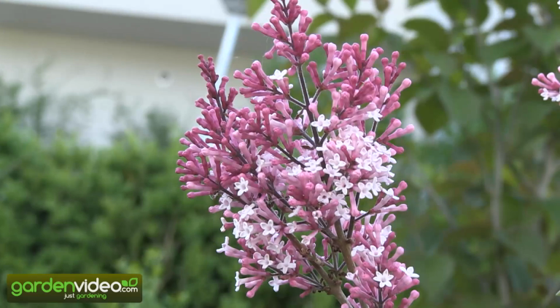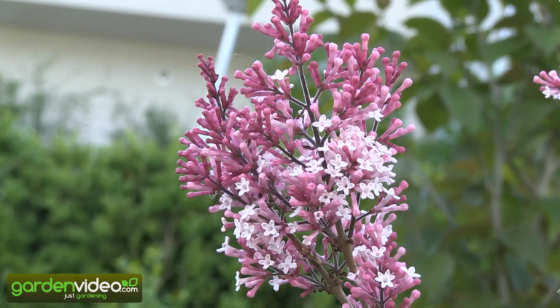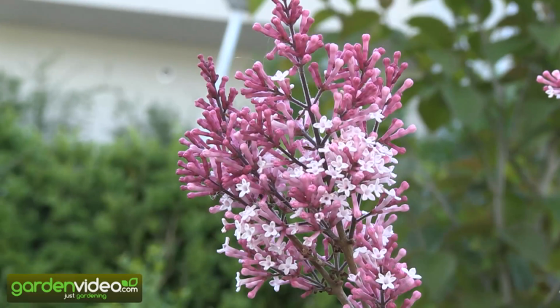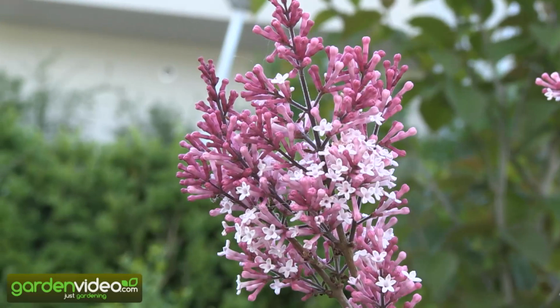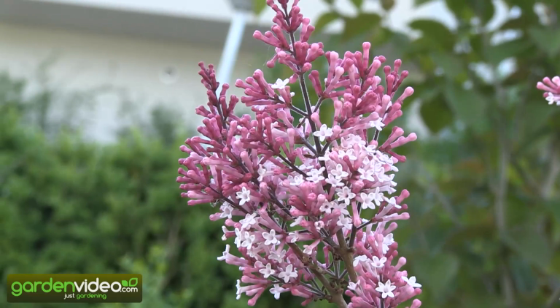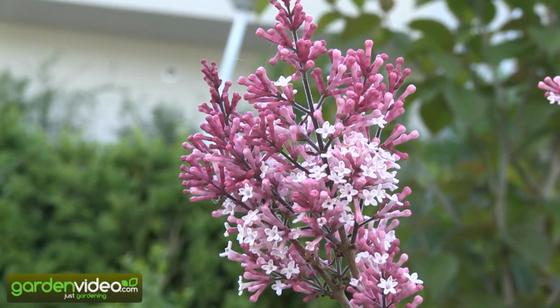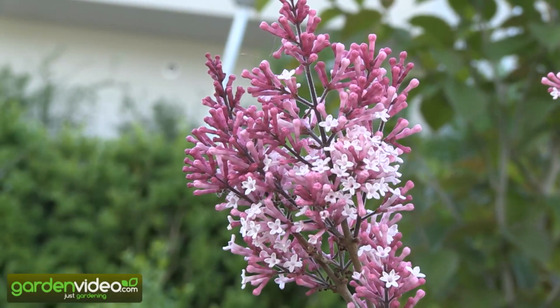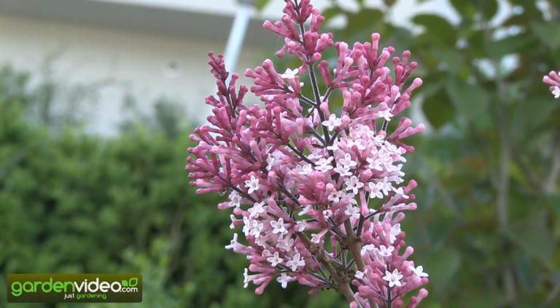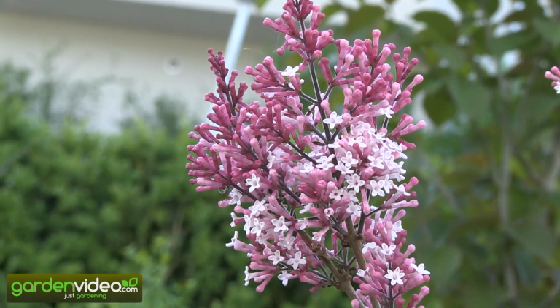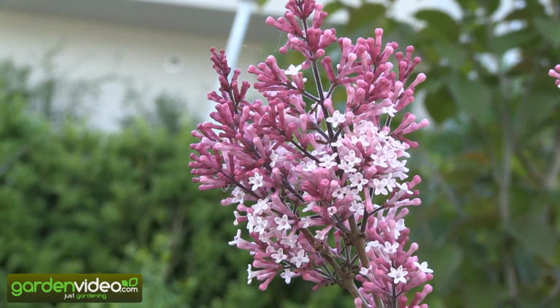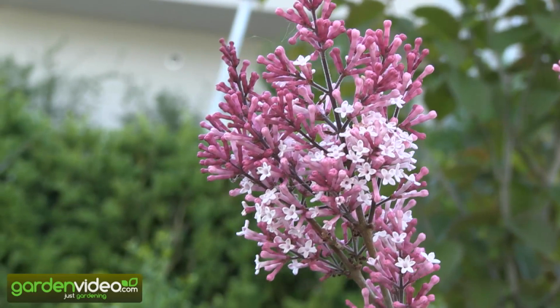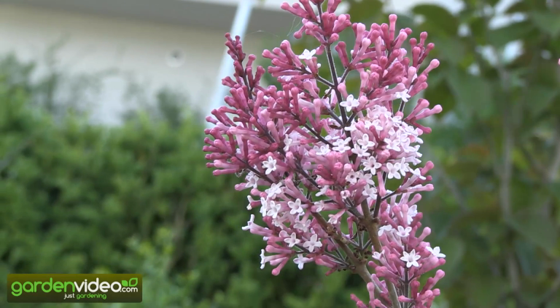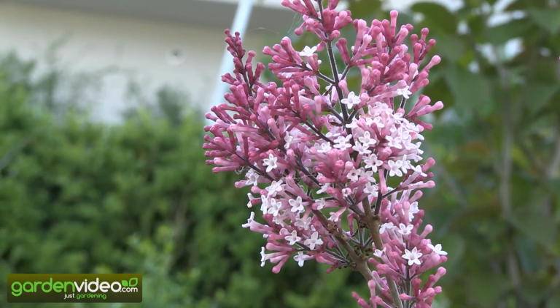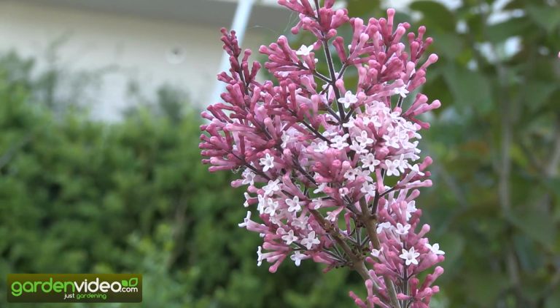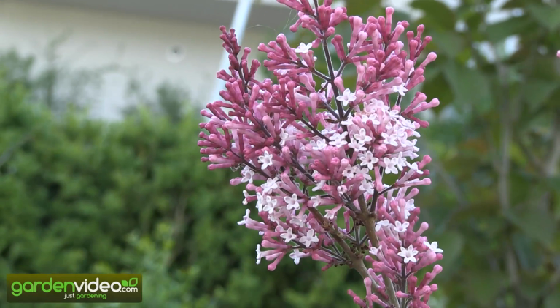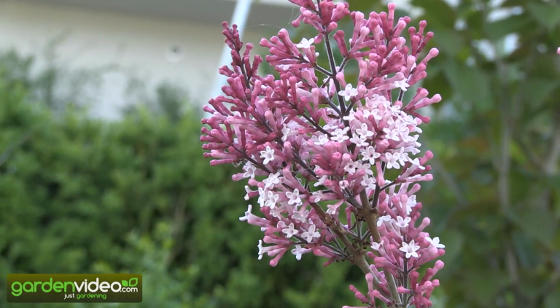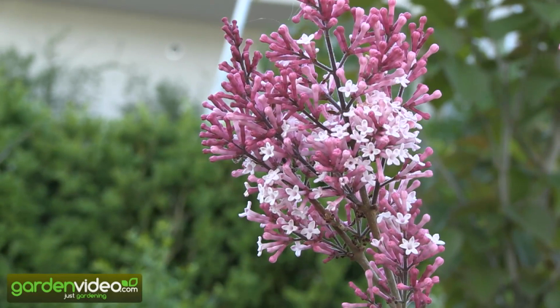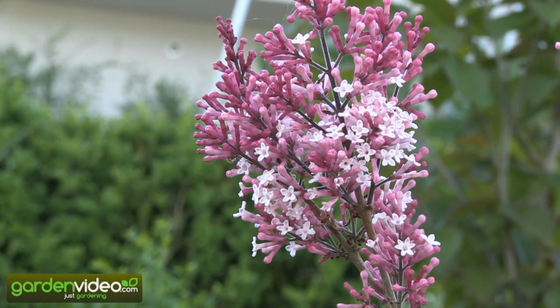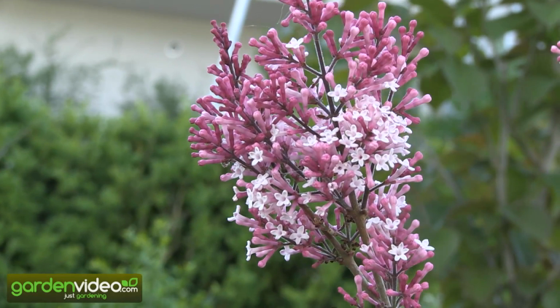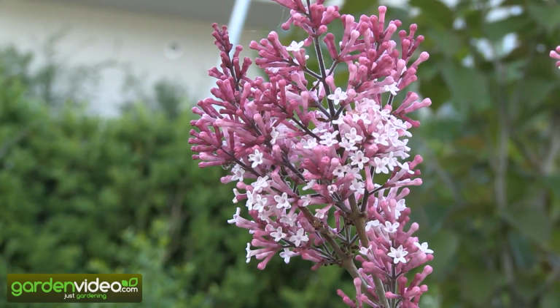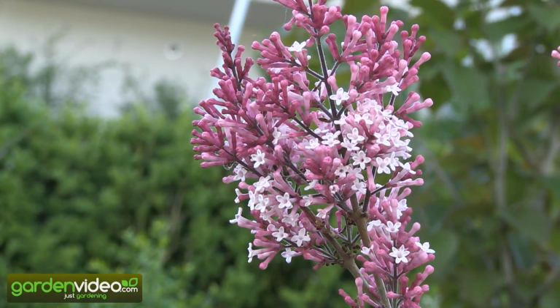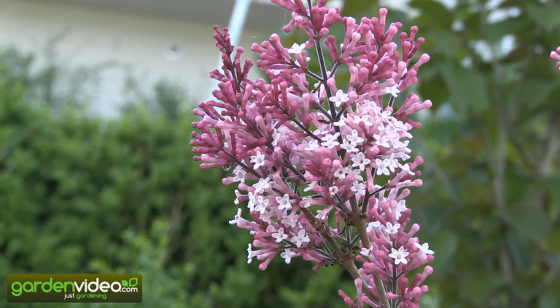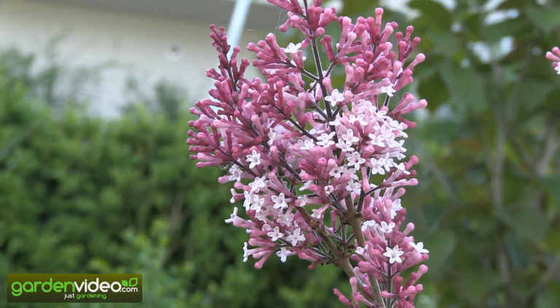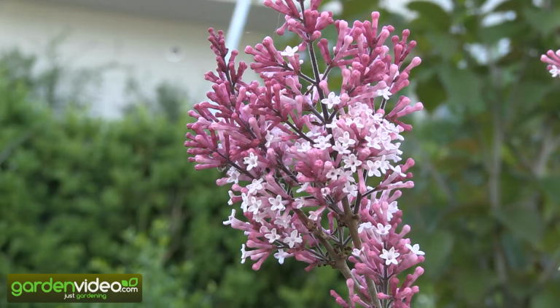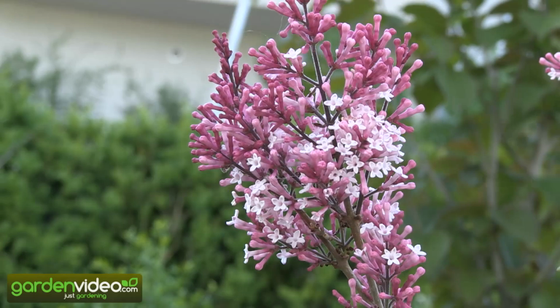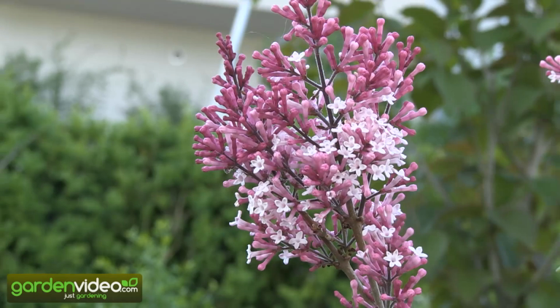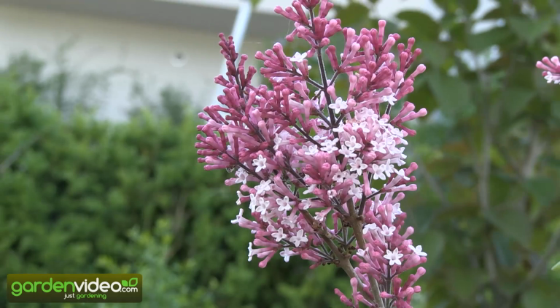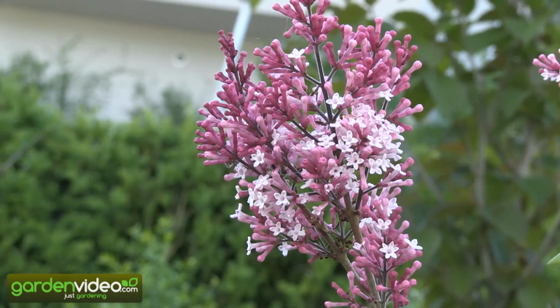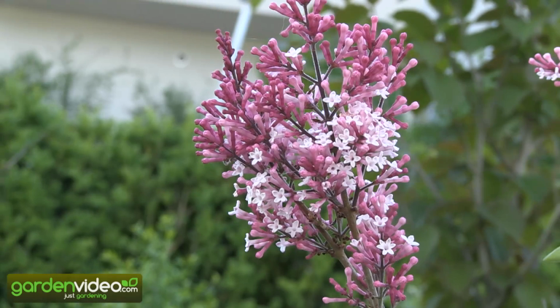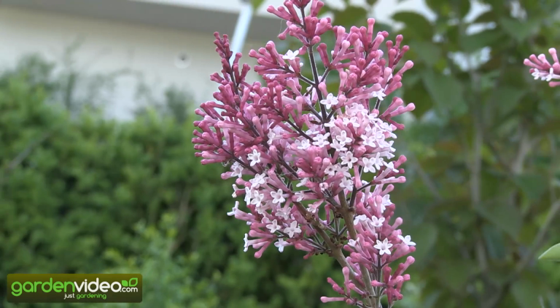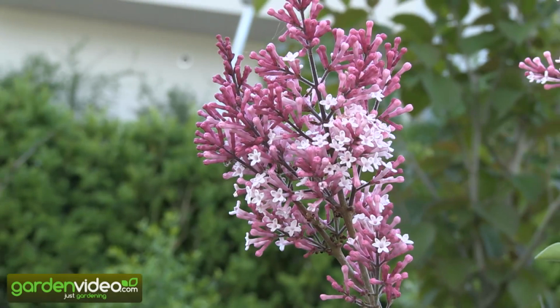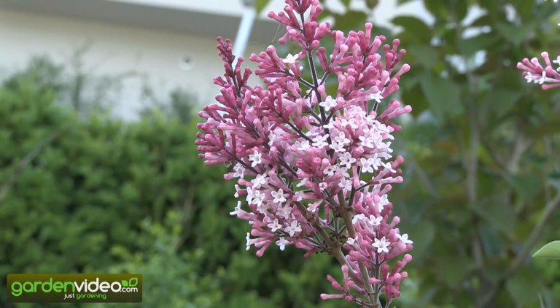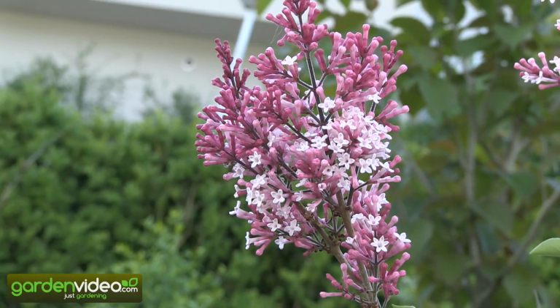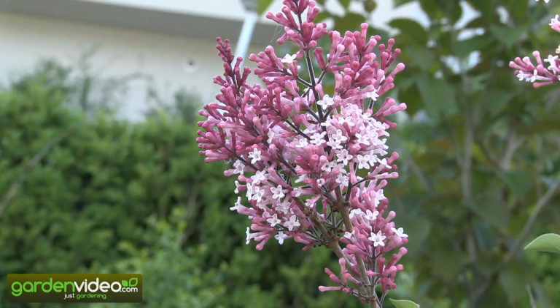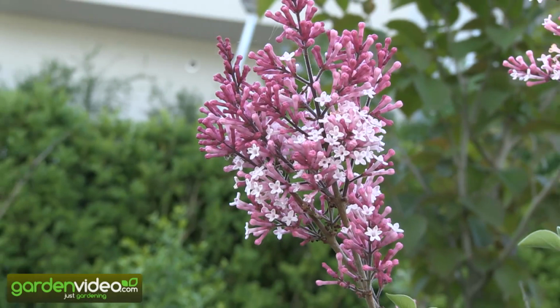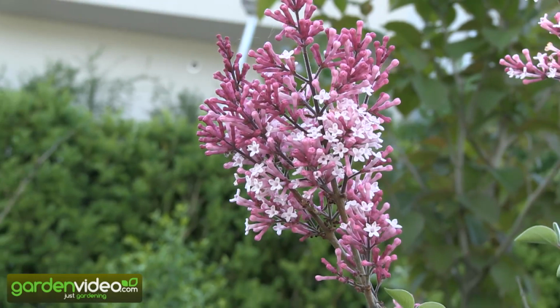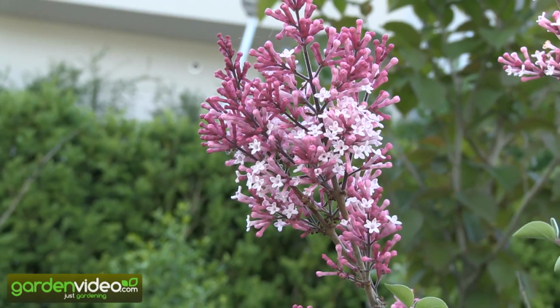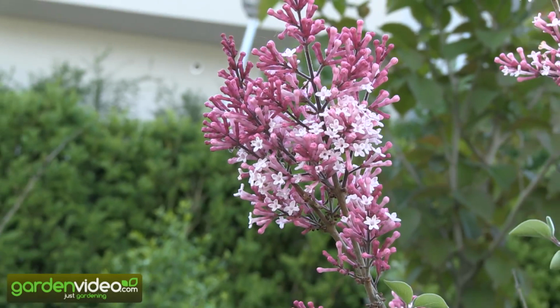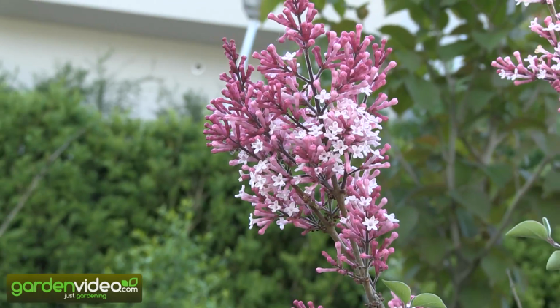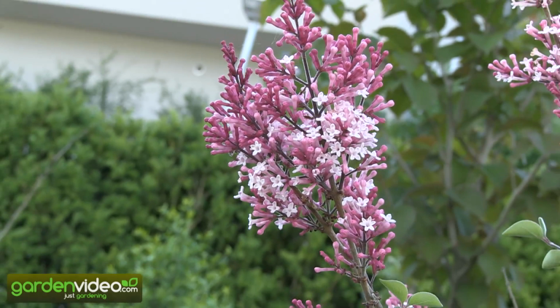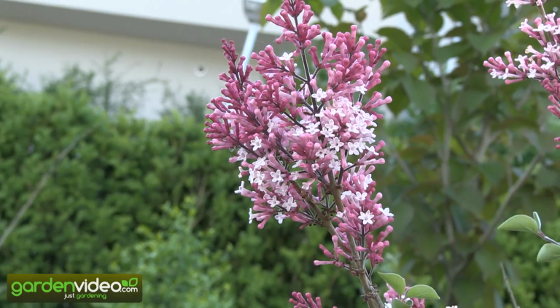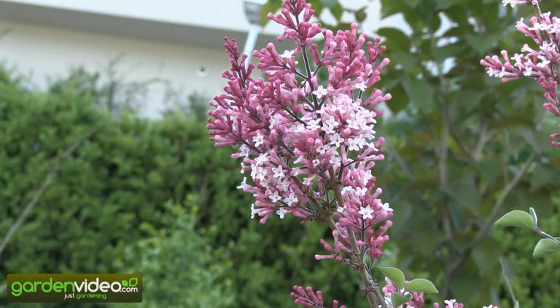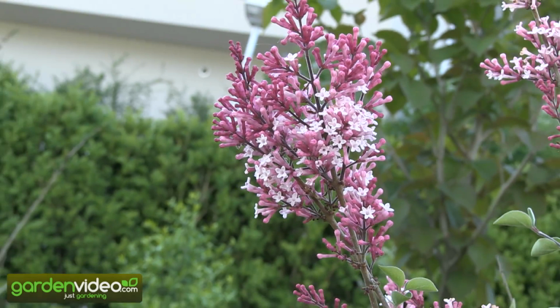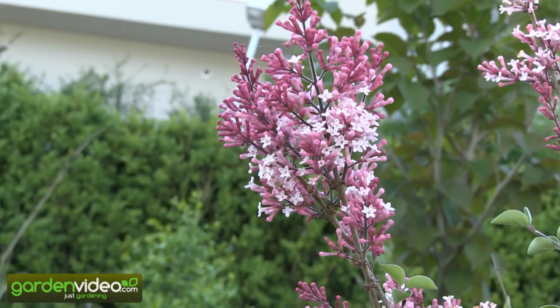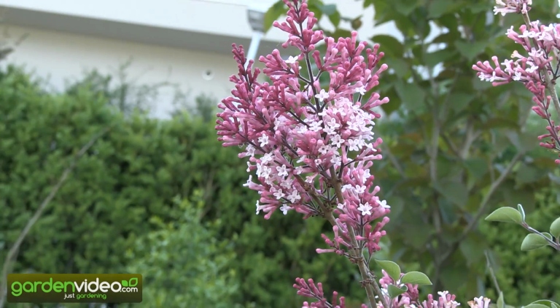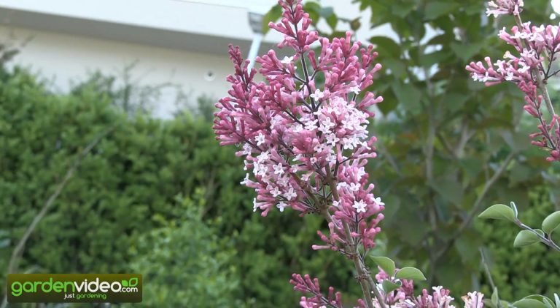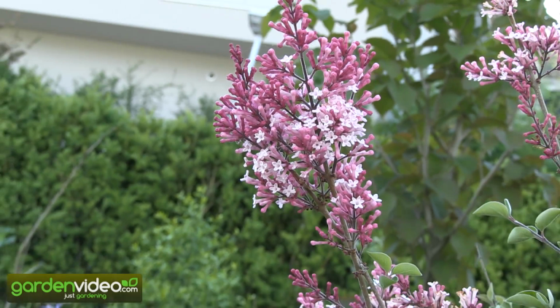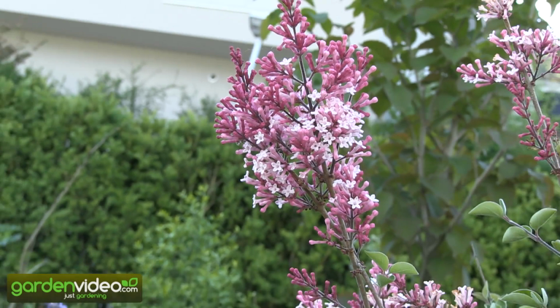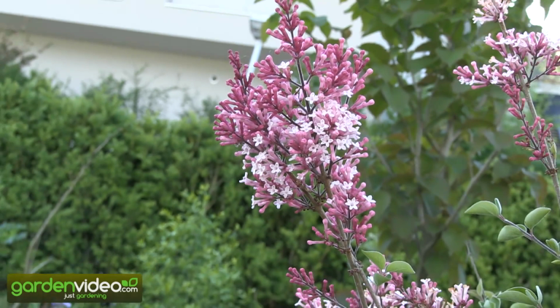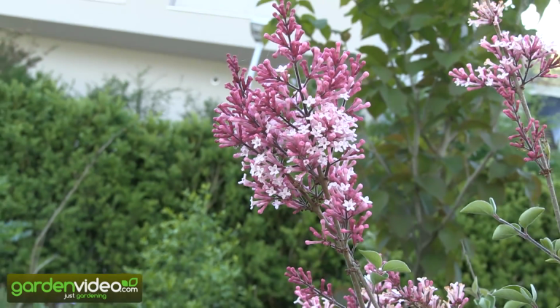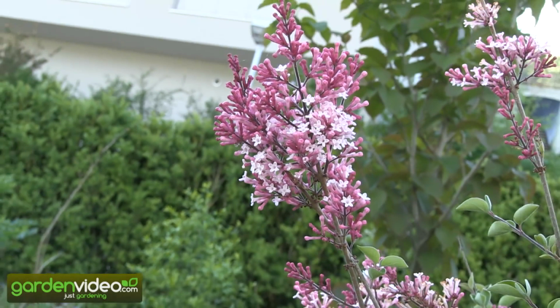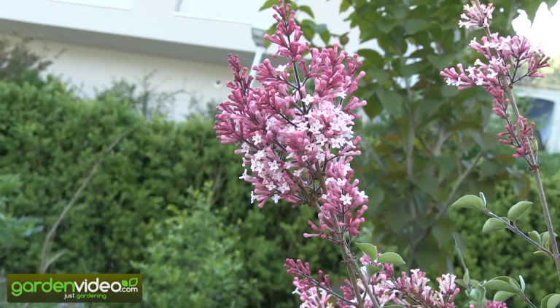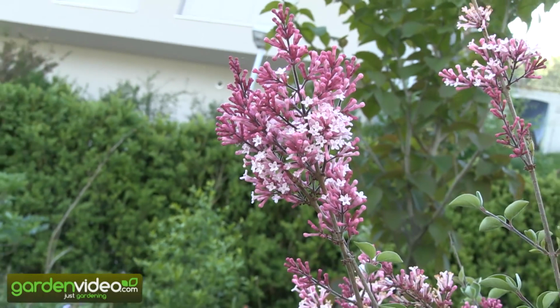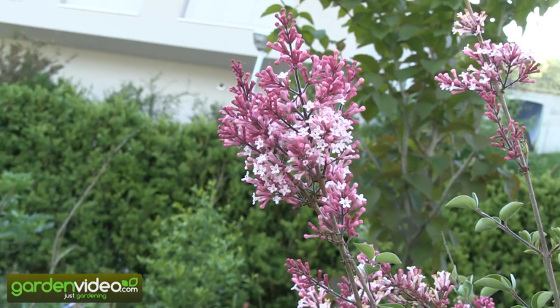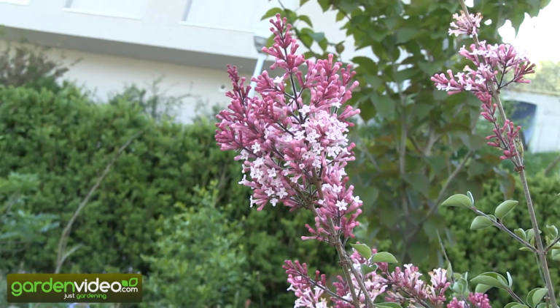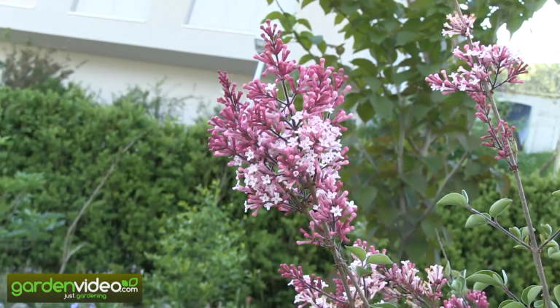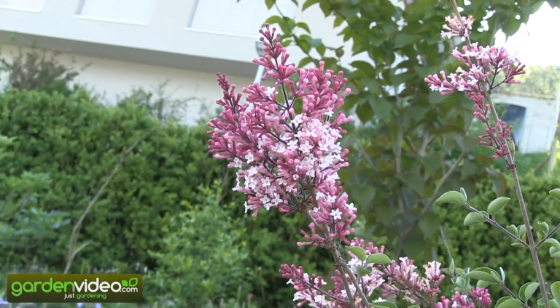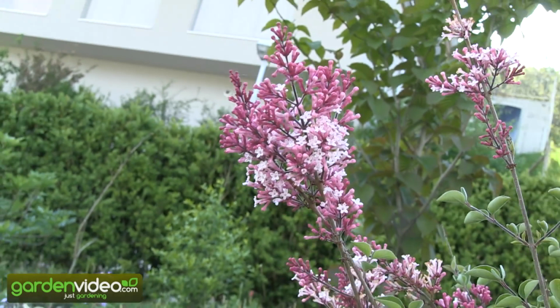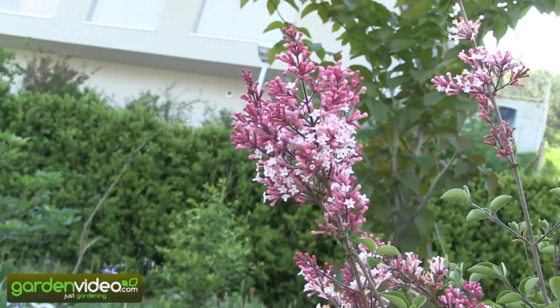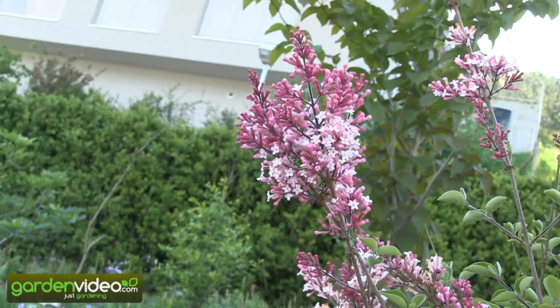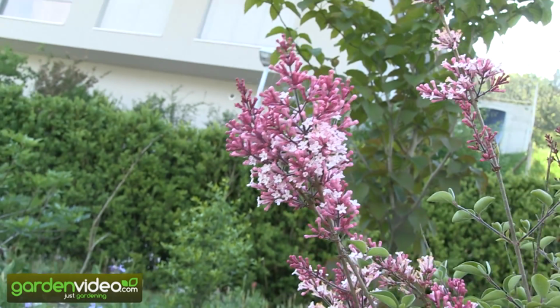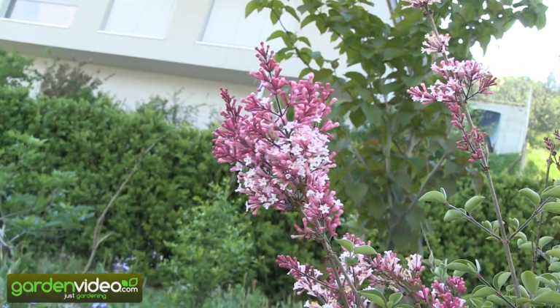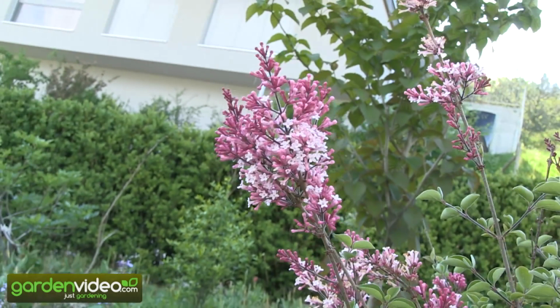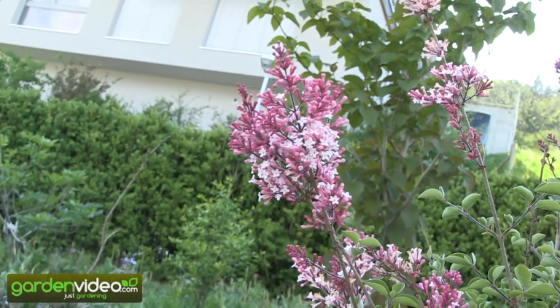This is Syringa, a Syringa hybrid, a mini lilac — Red Pixie is the name.